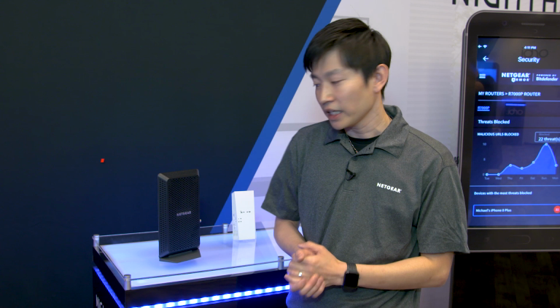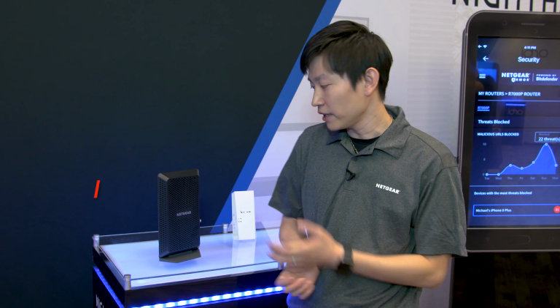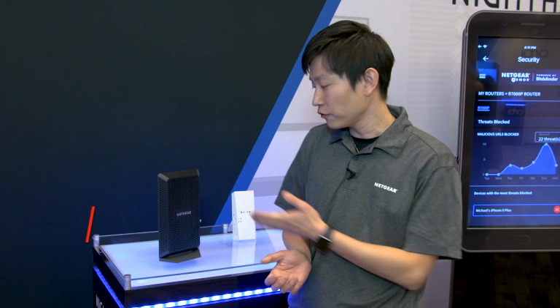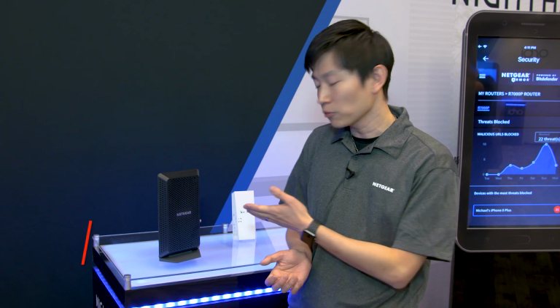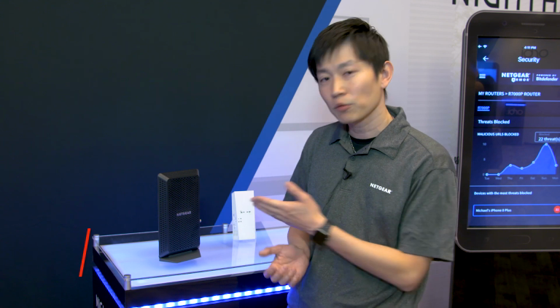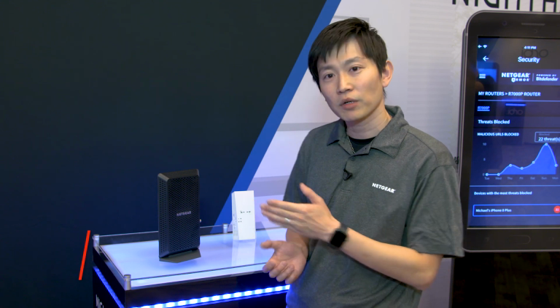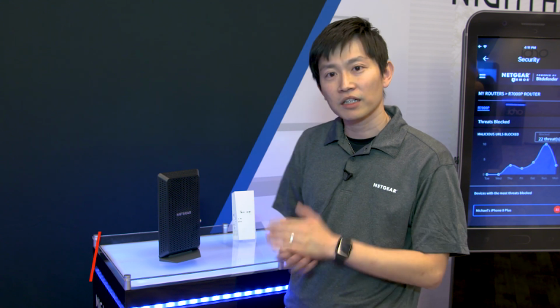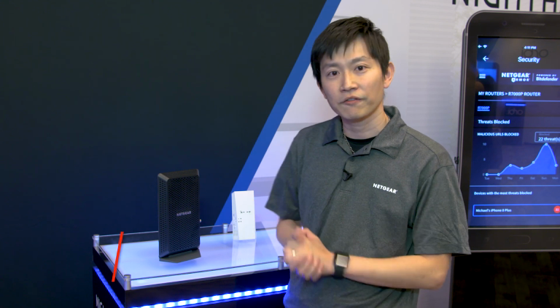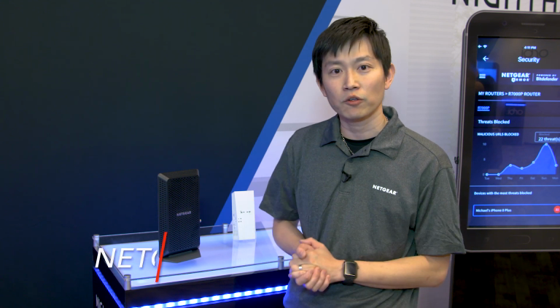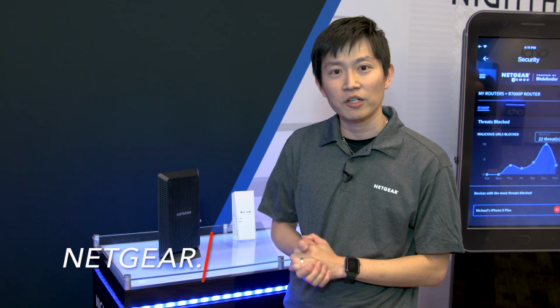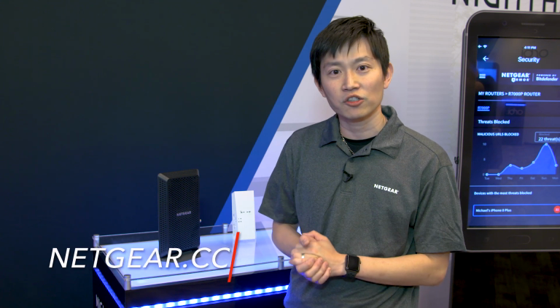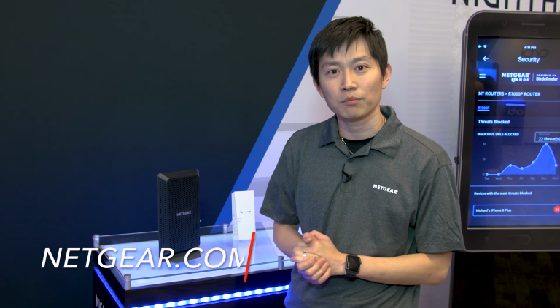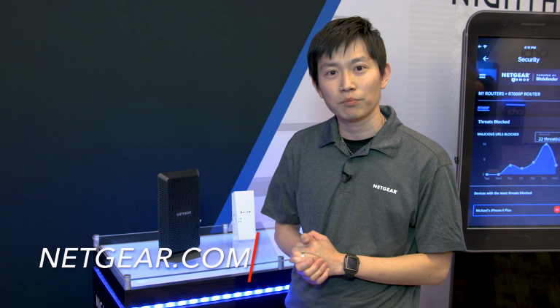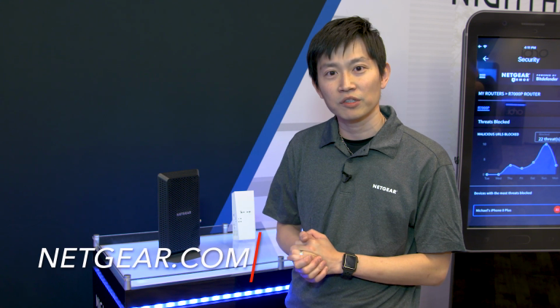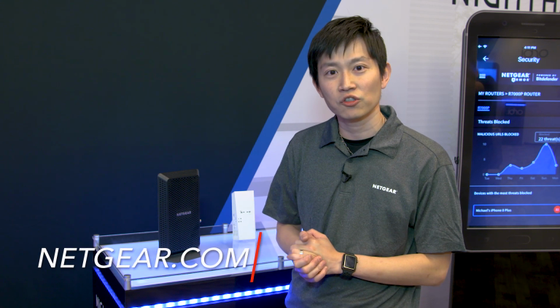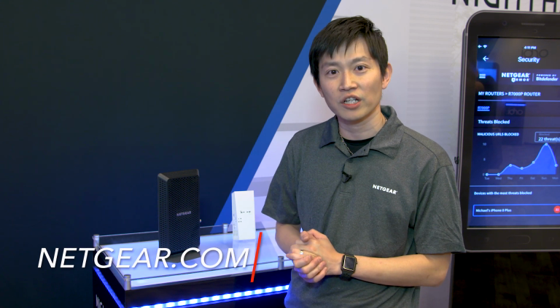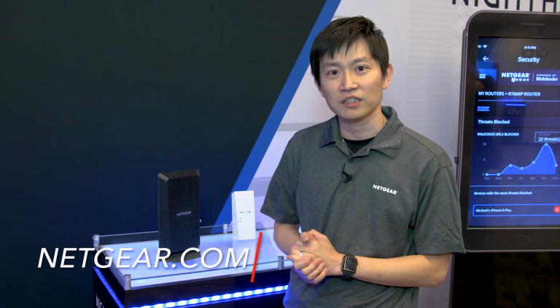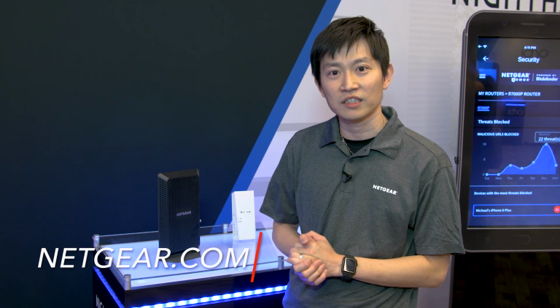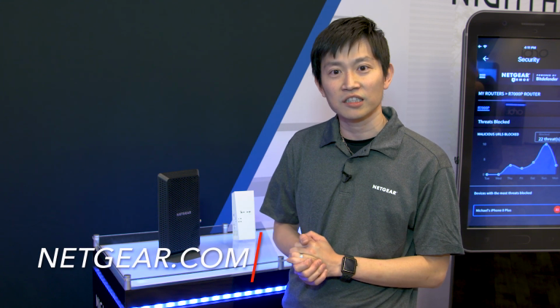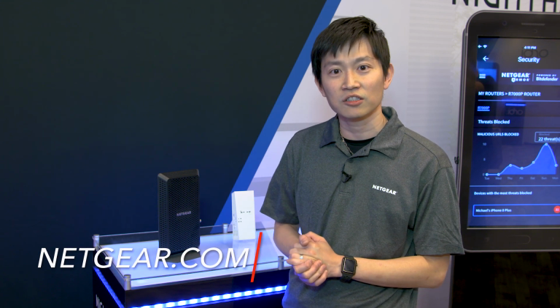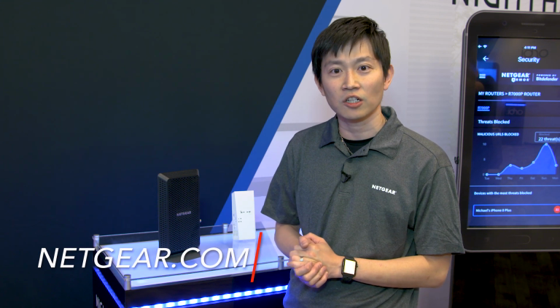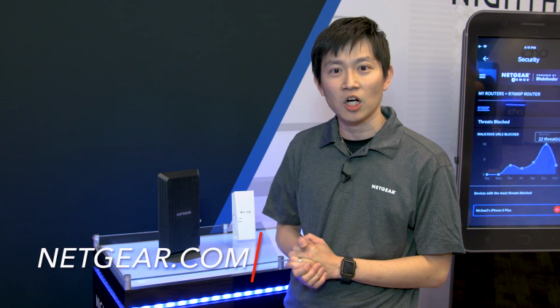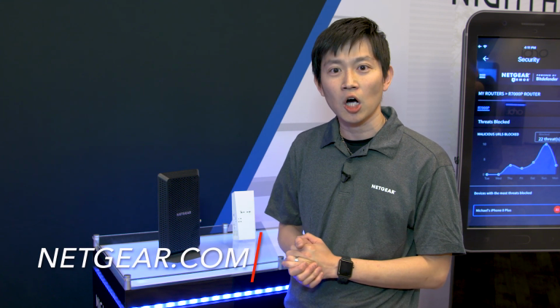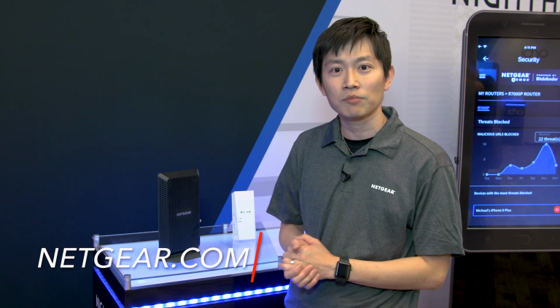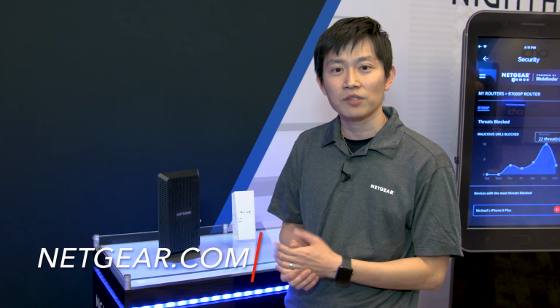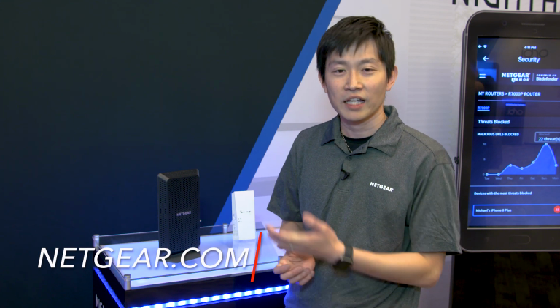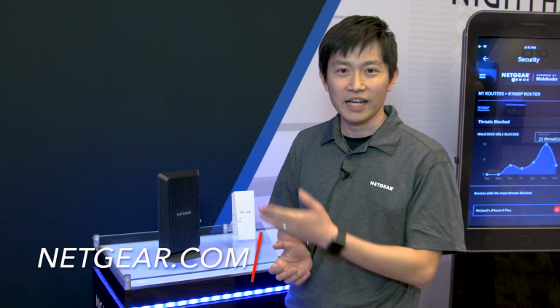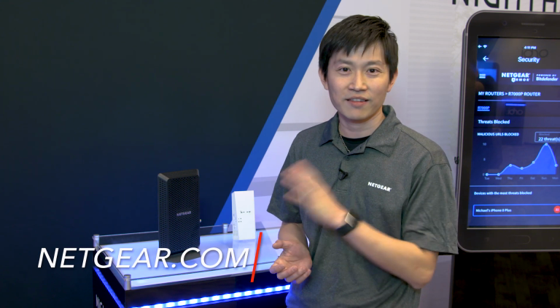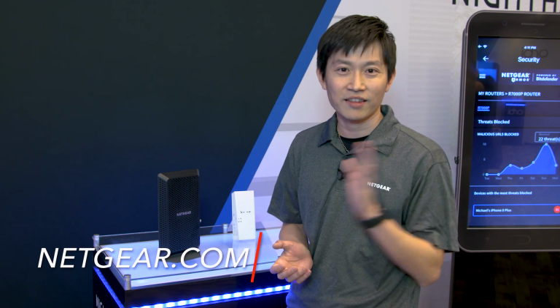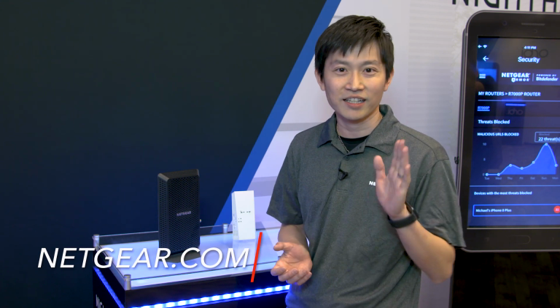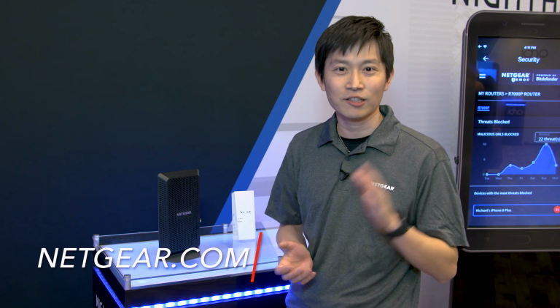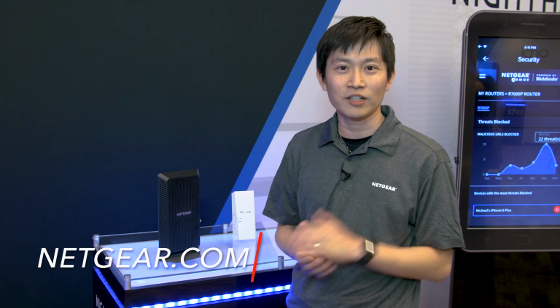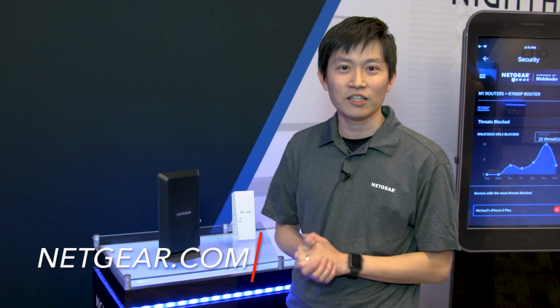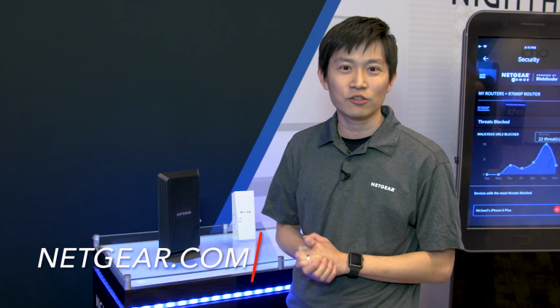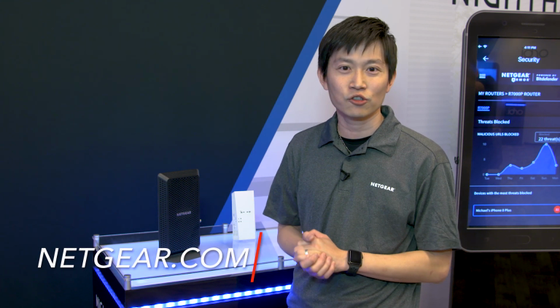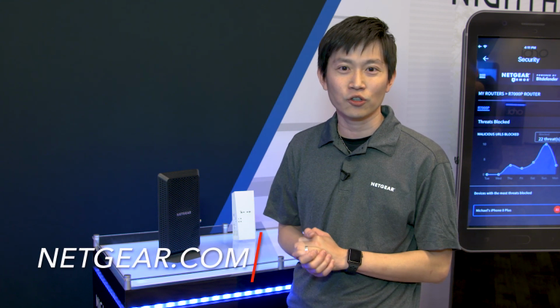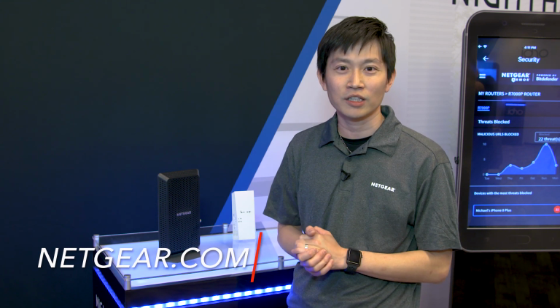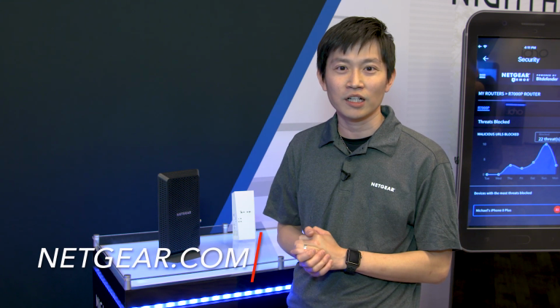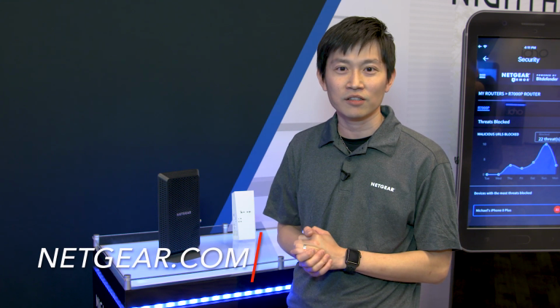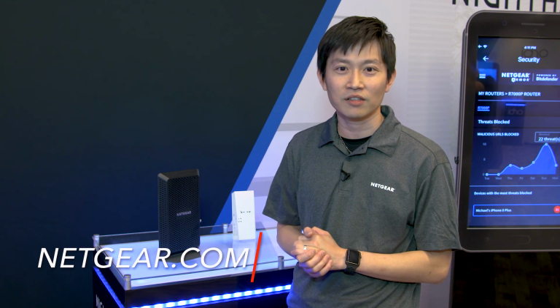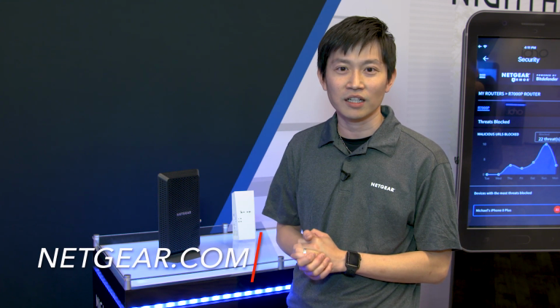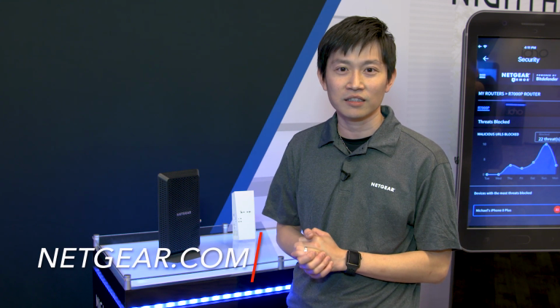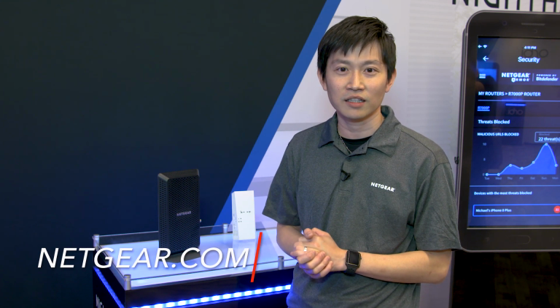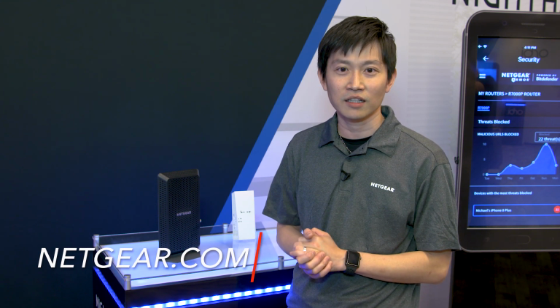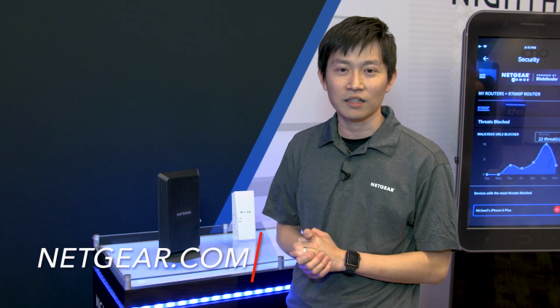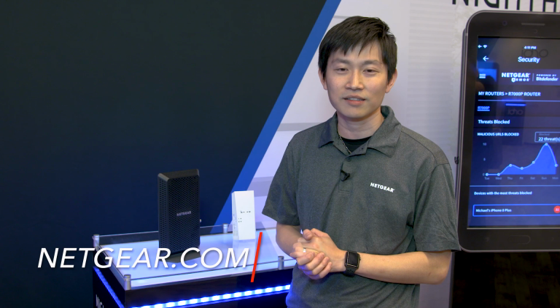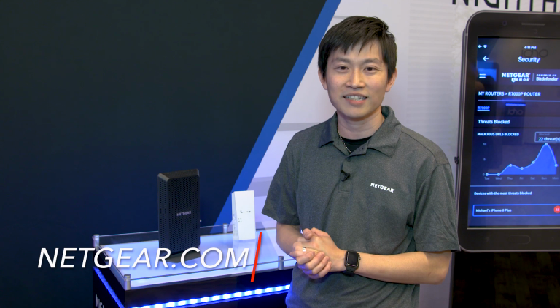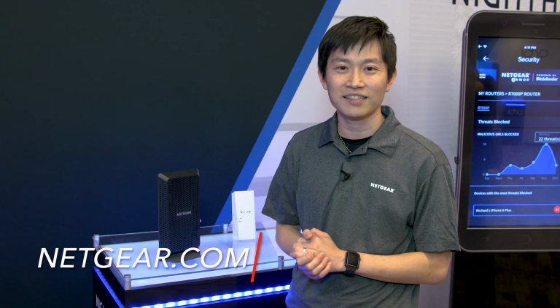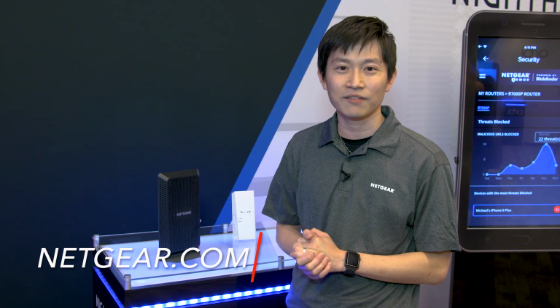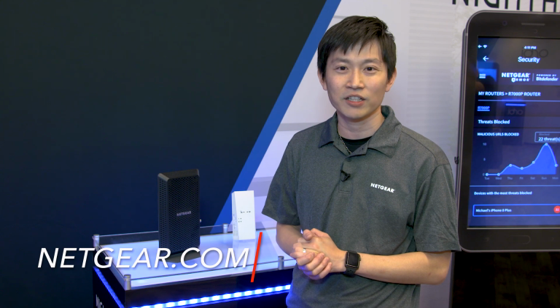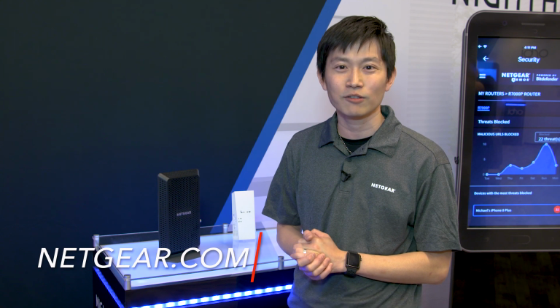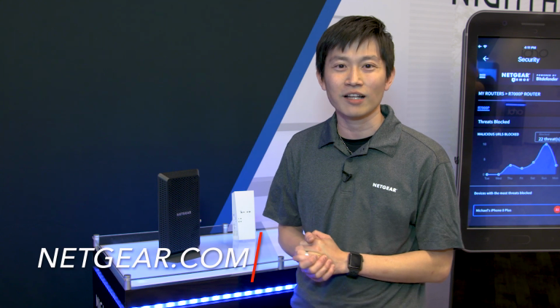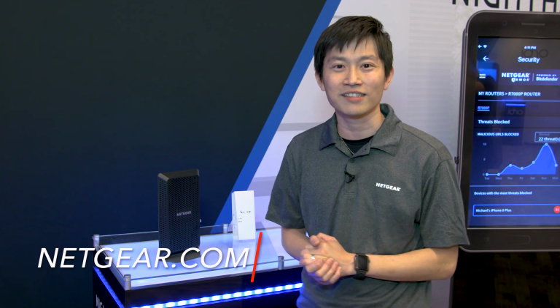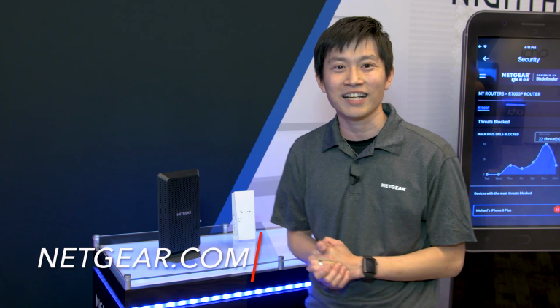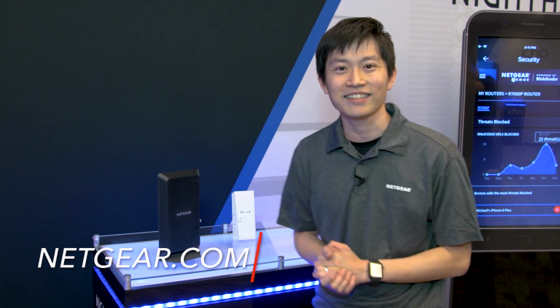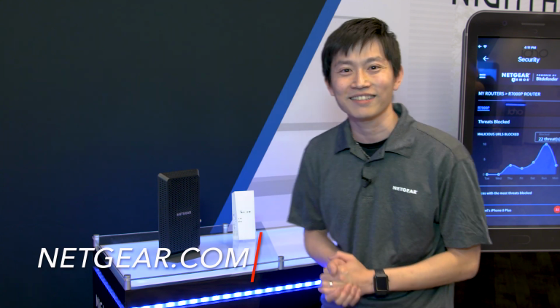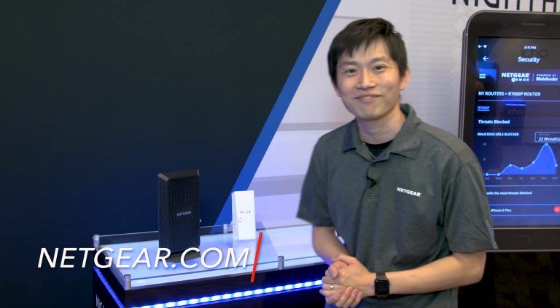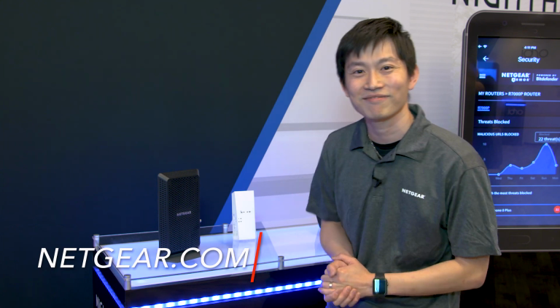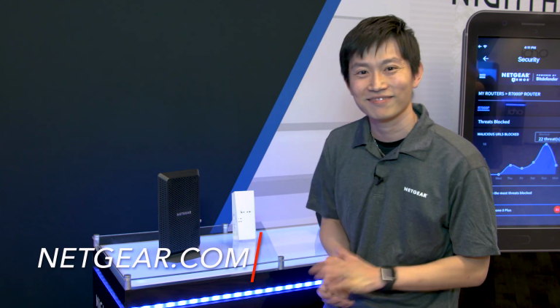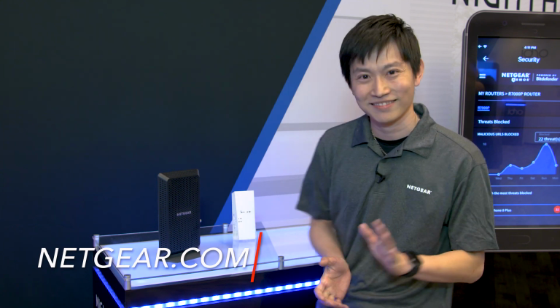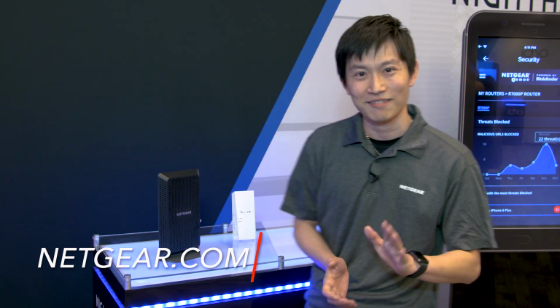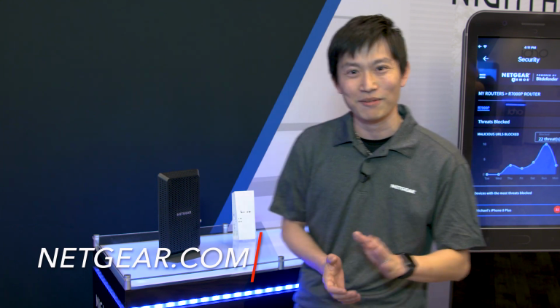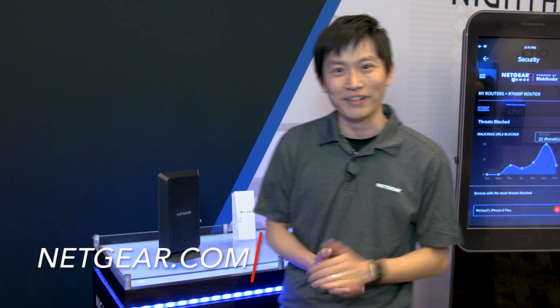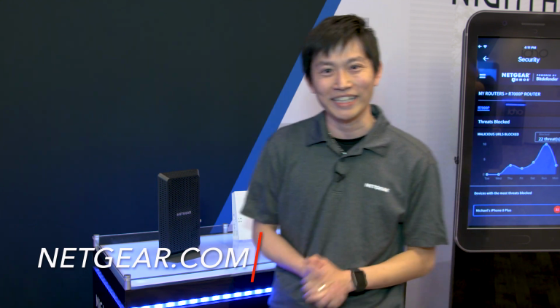For more product information, please check netgear.com. Thank you again for joining us at the CES event 2019. Bye-bye.